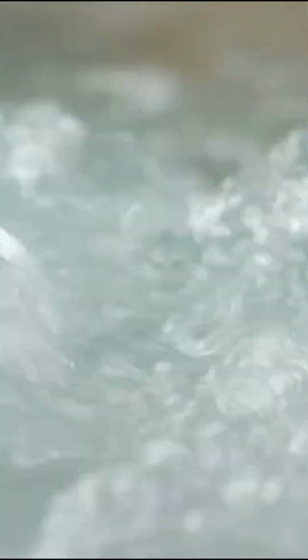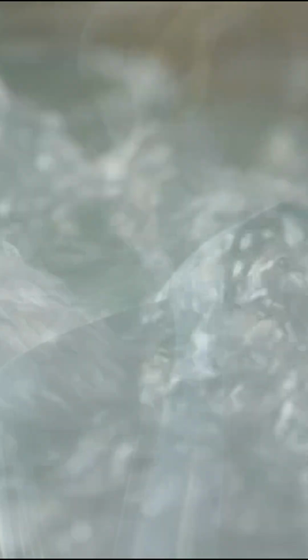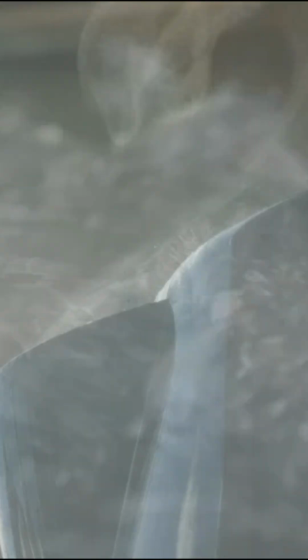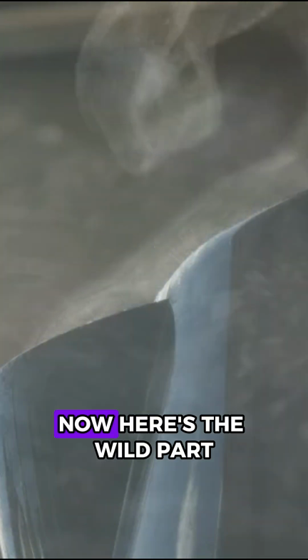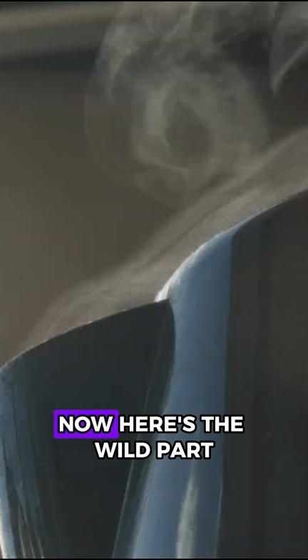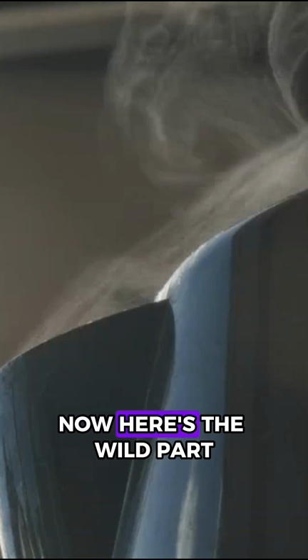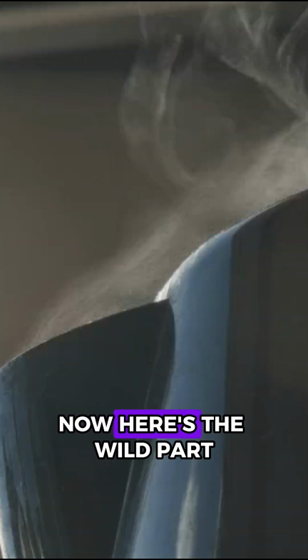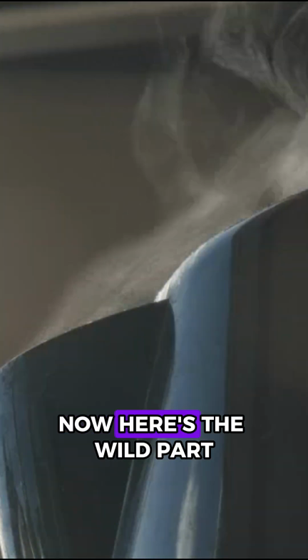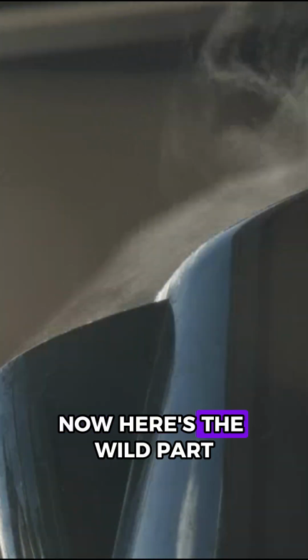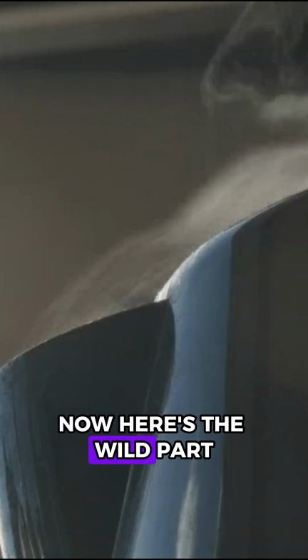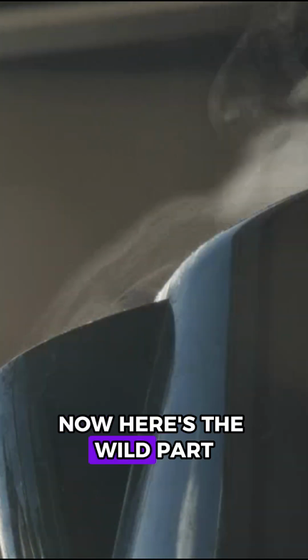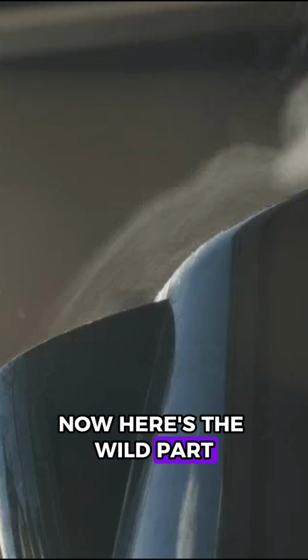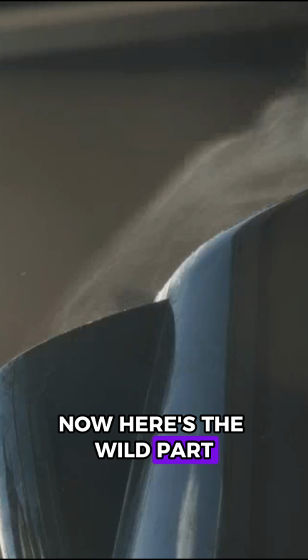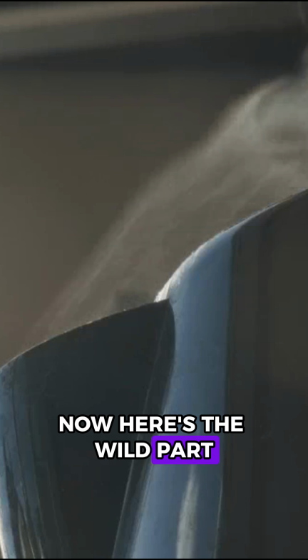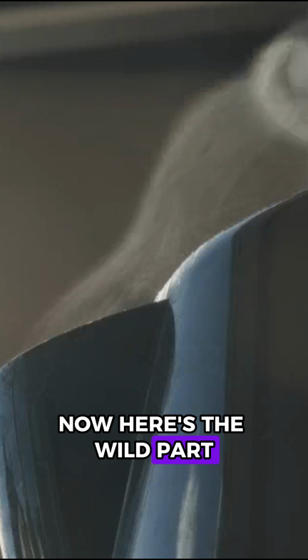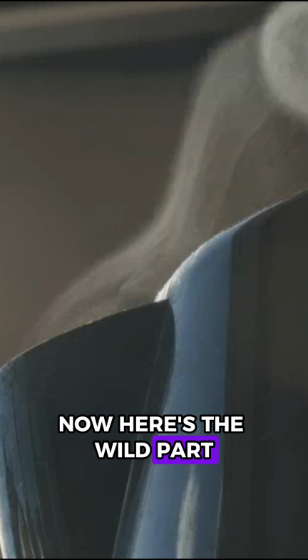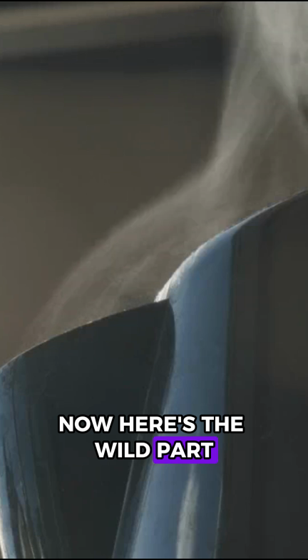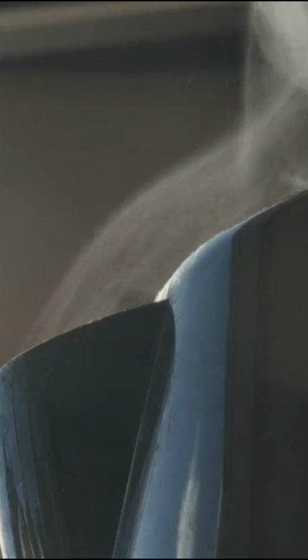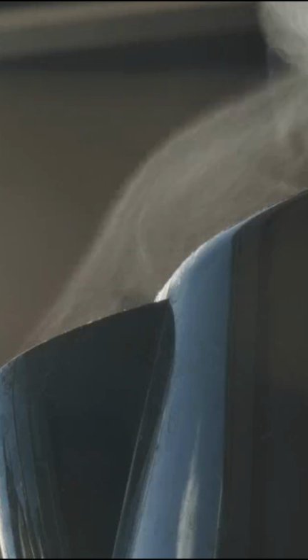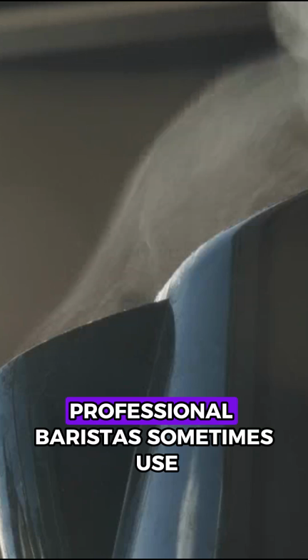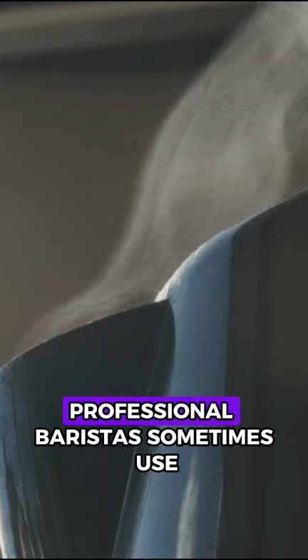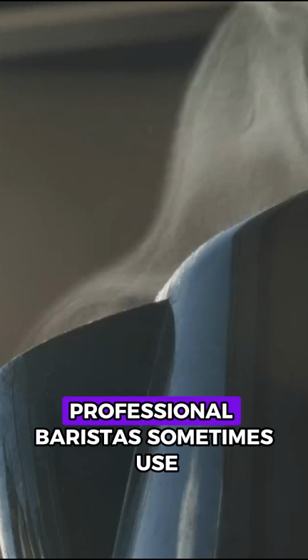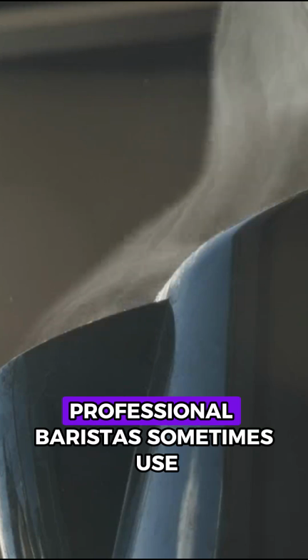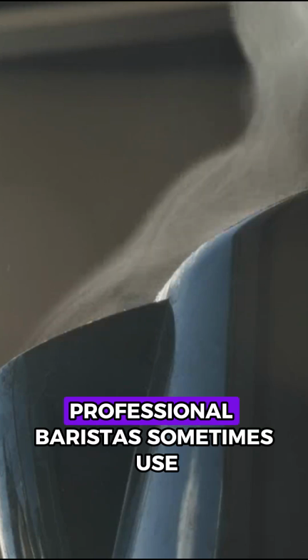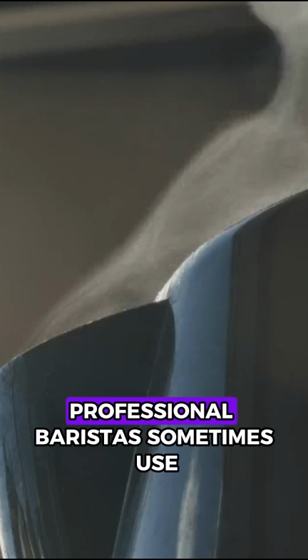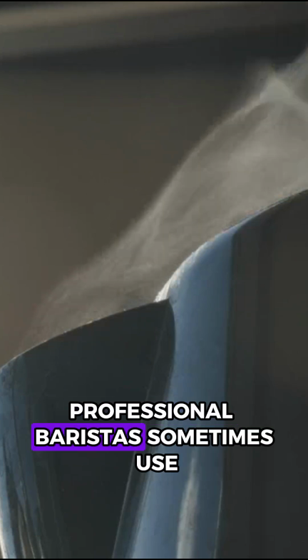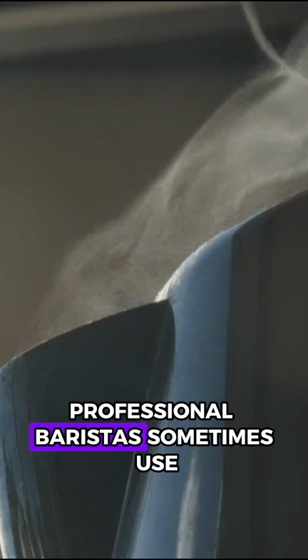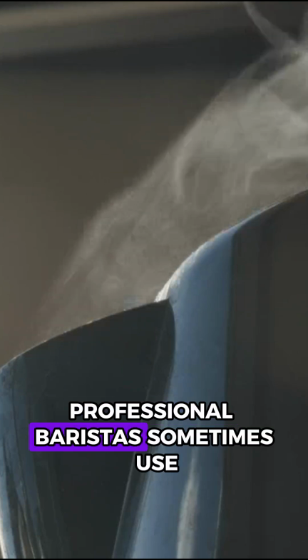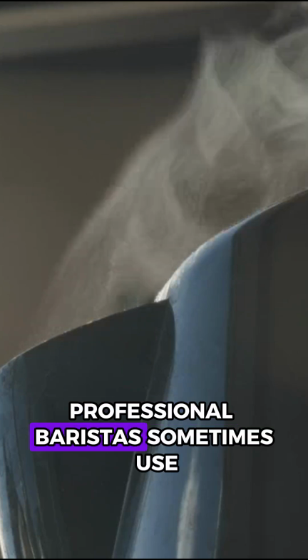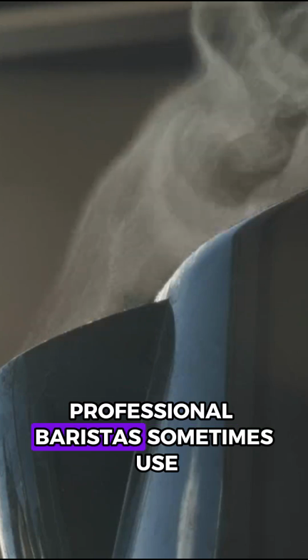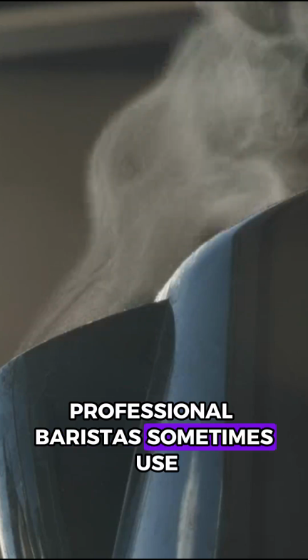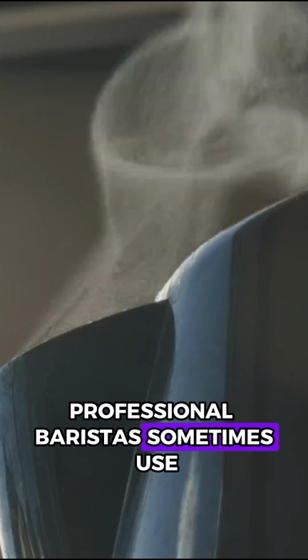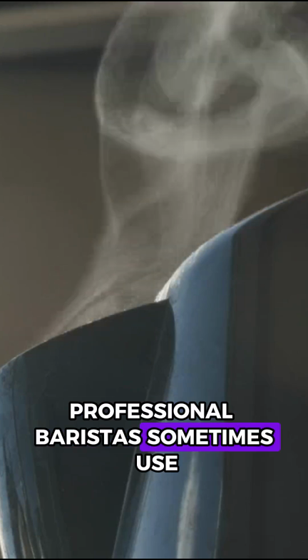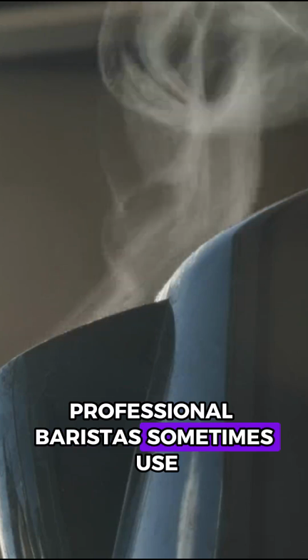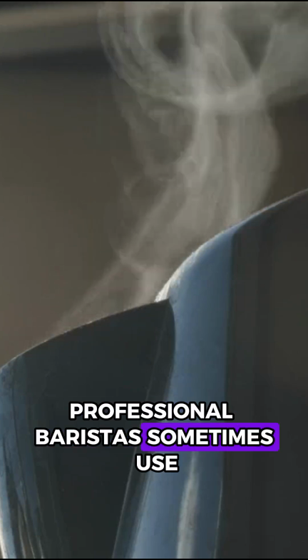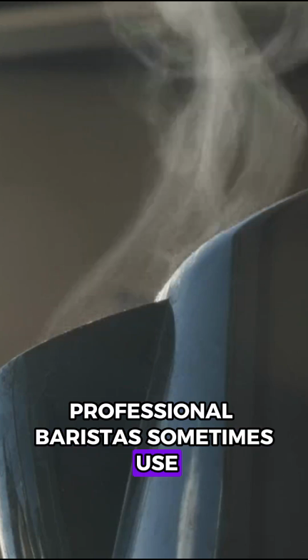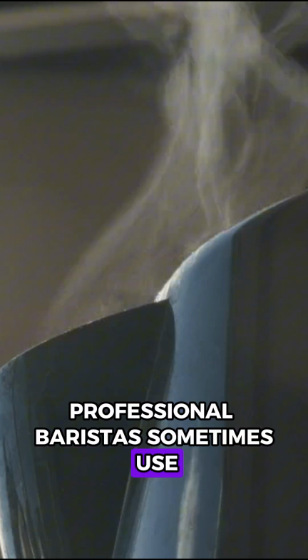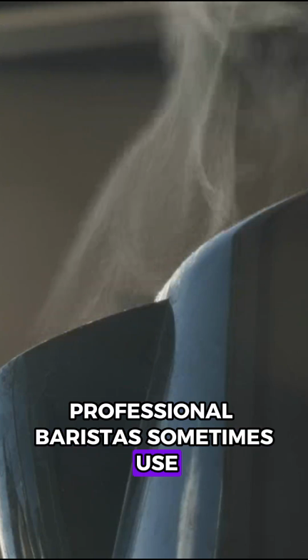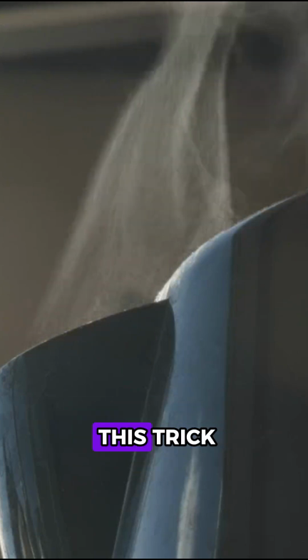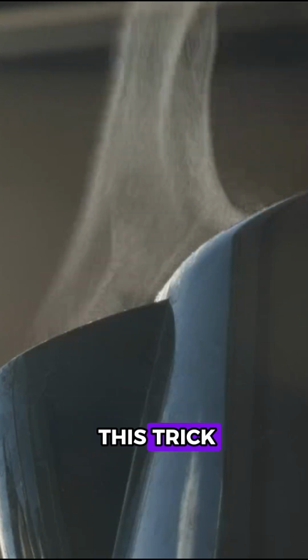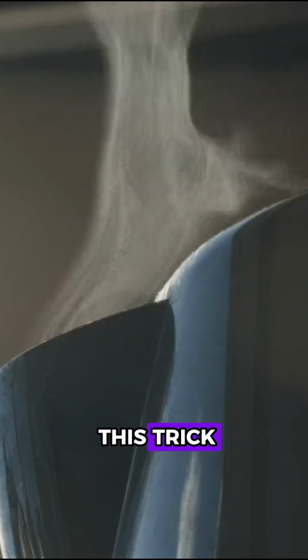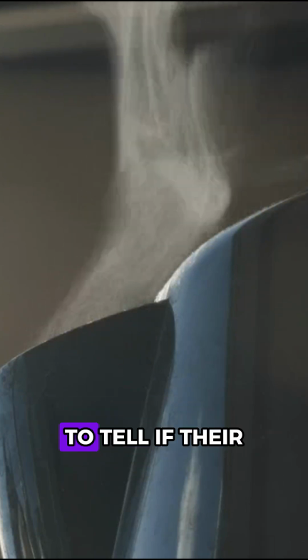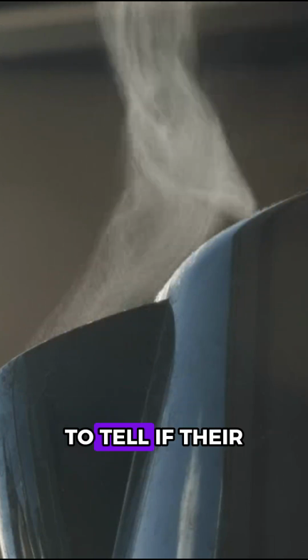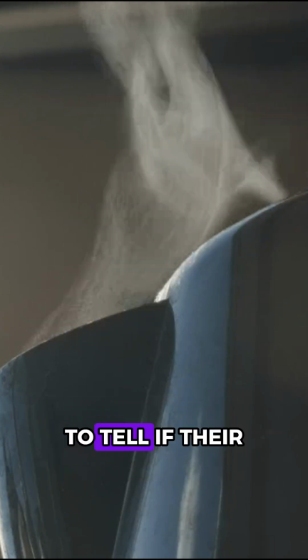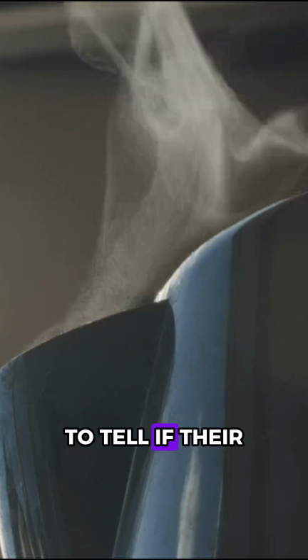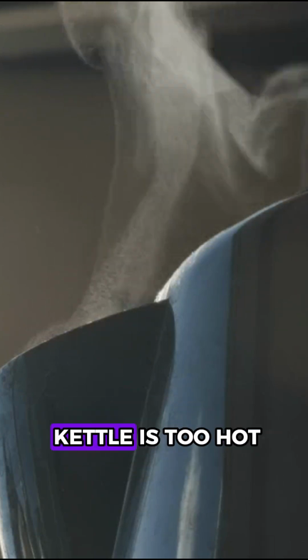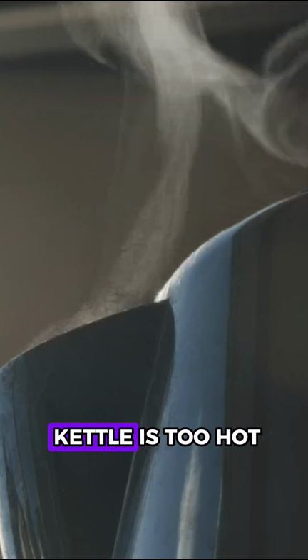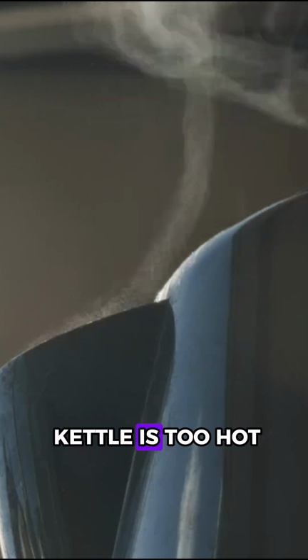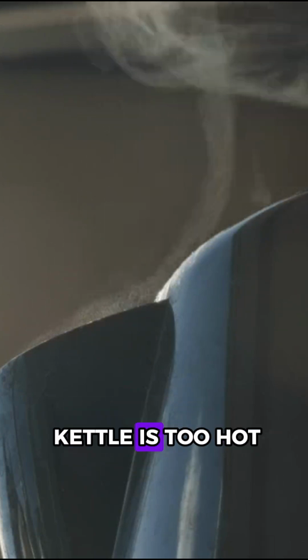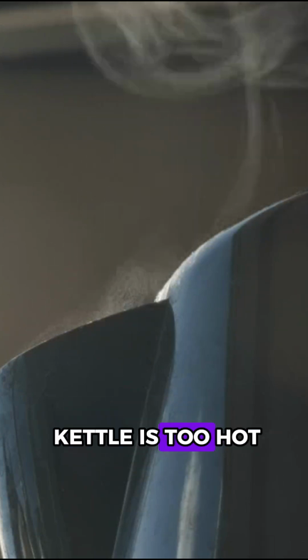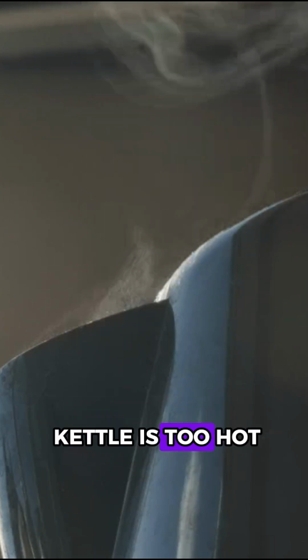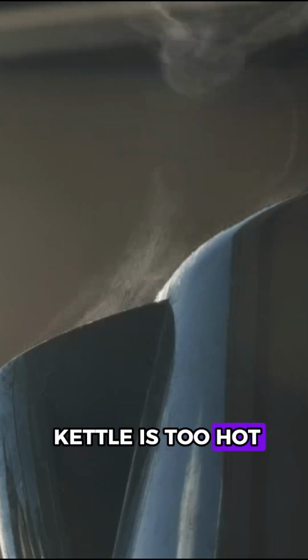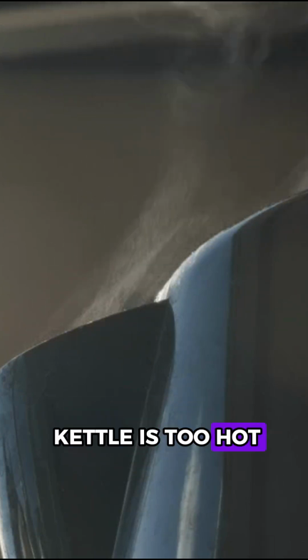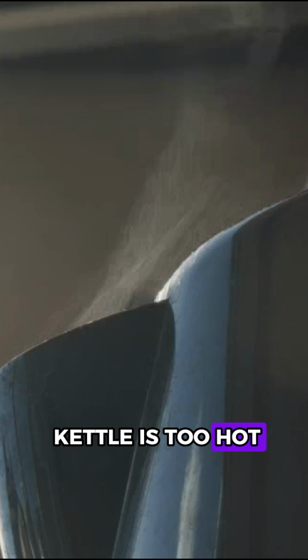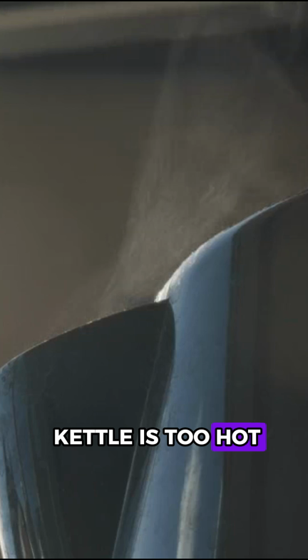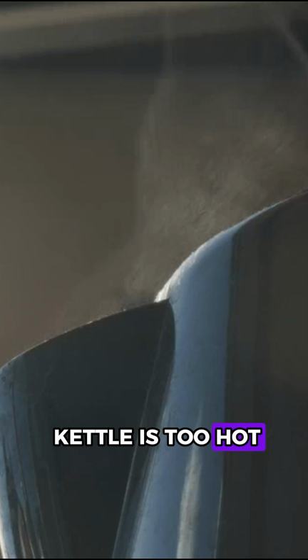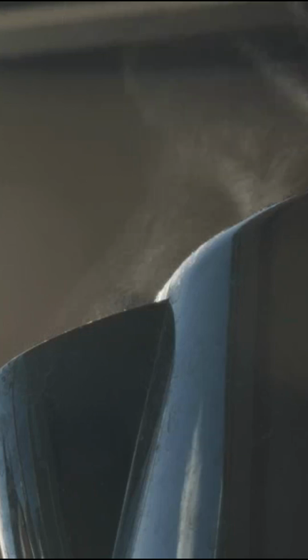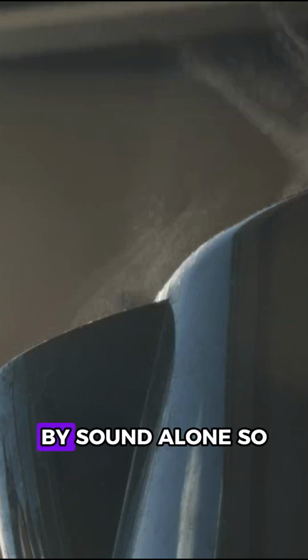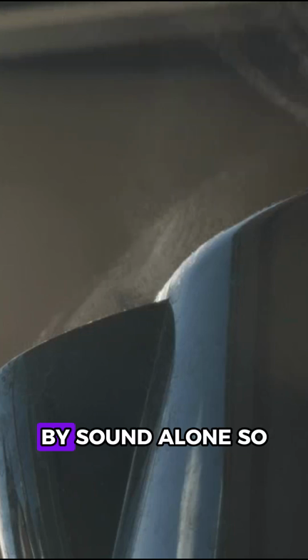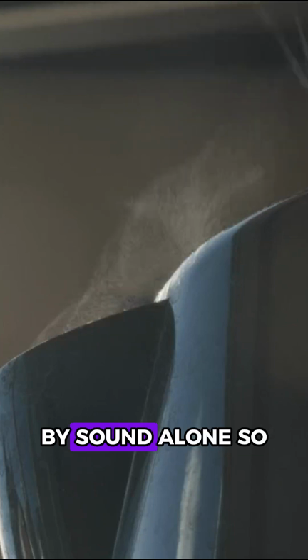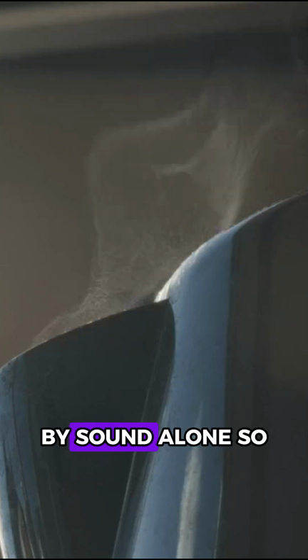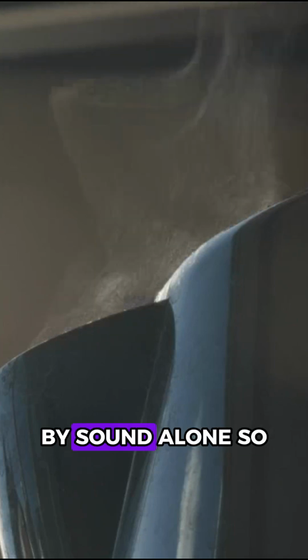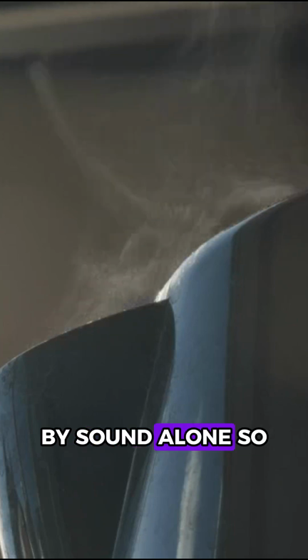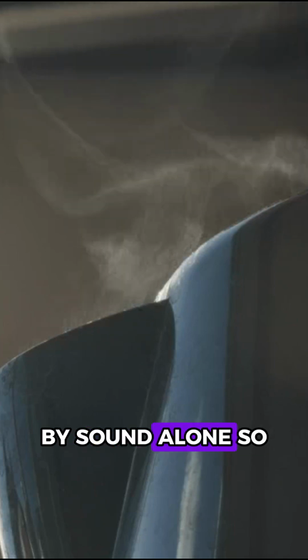Now here's the wild part. Professional baristas sometimes use this trick to tell if their kettle is too hot by sound alone.